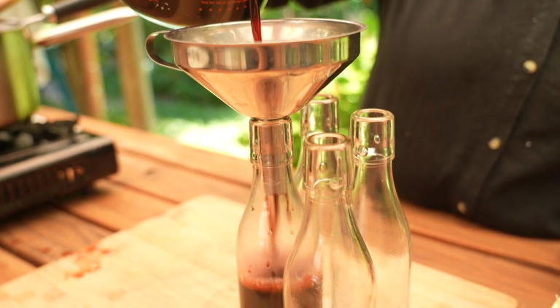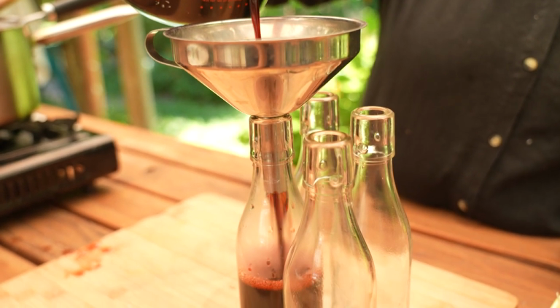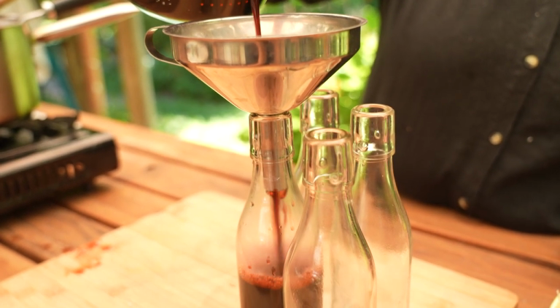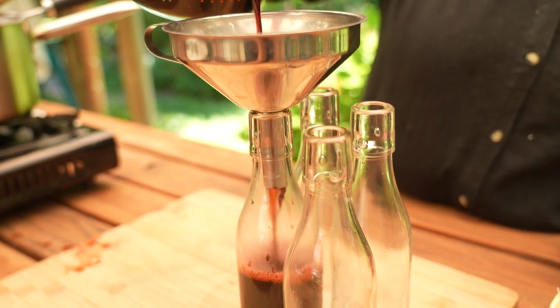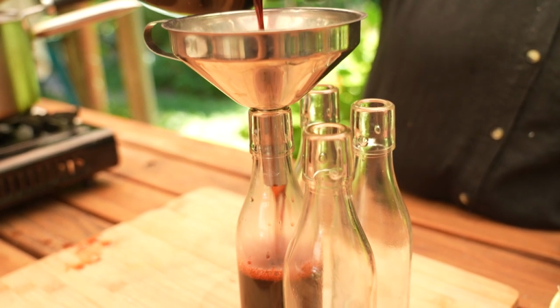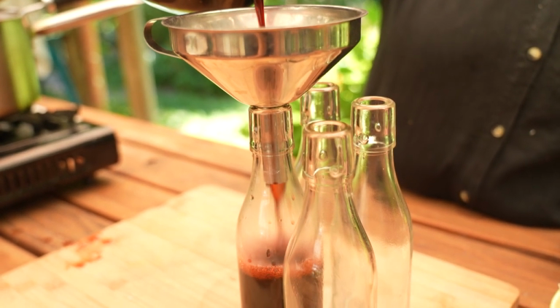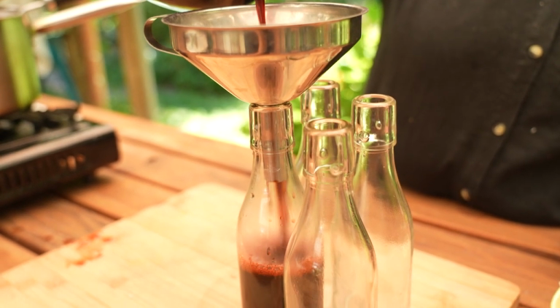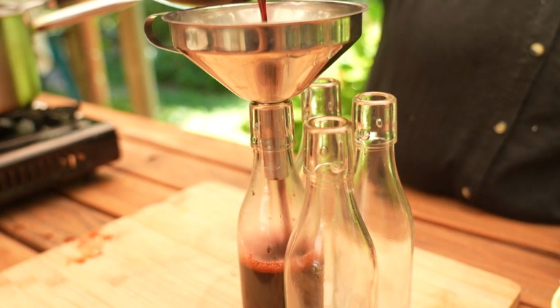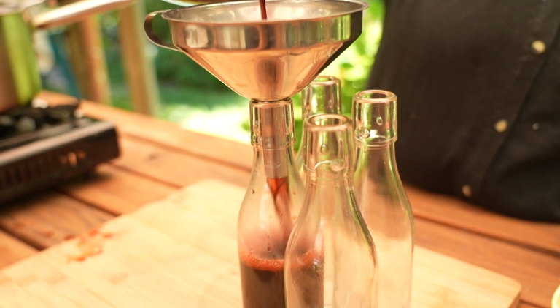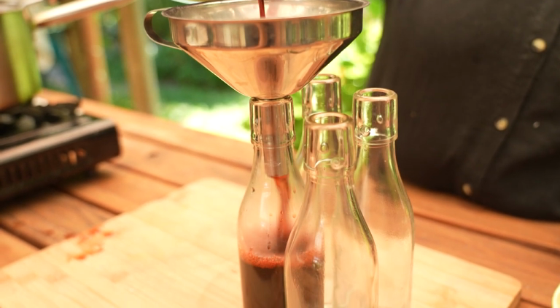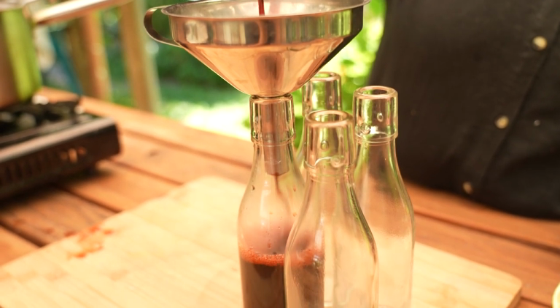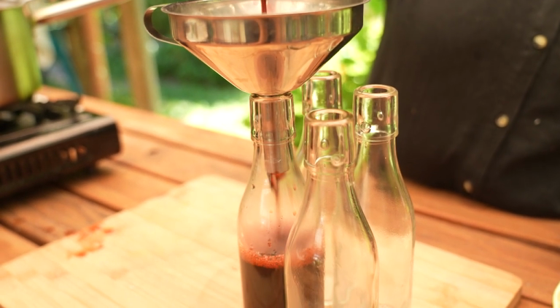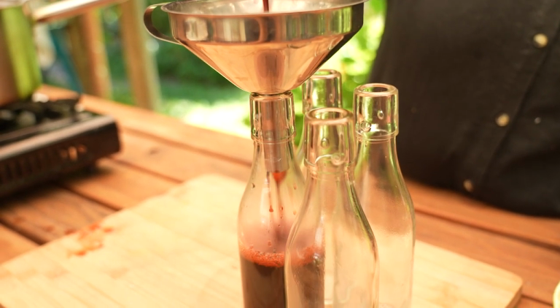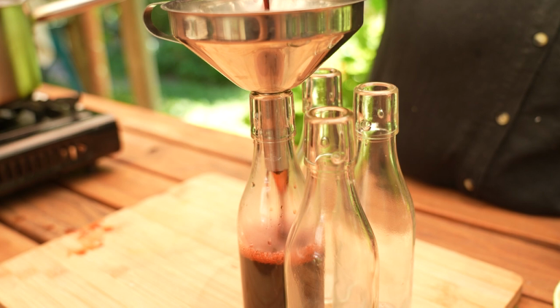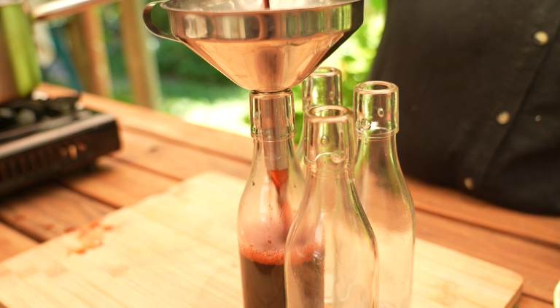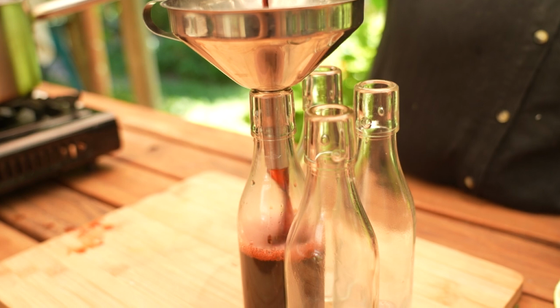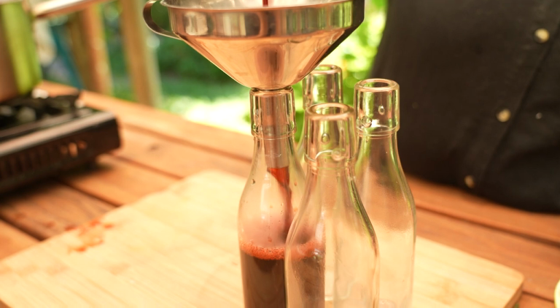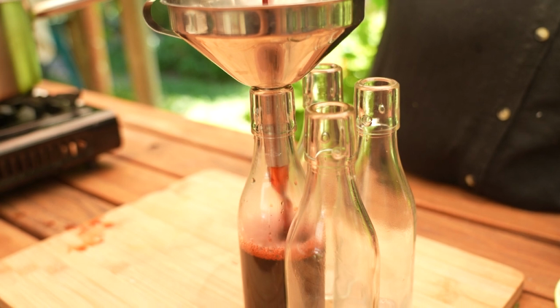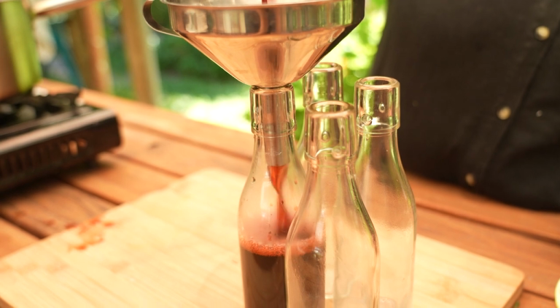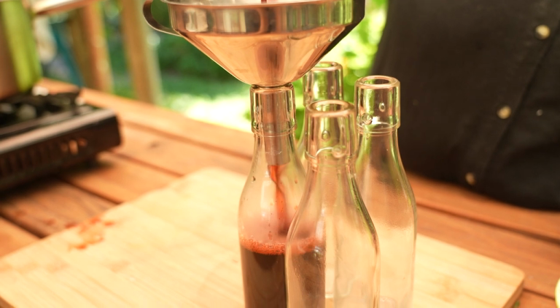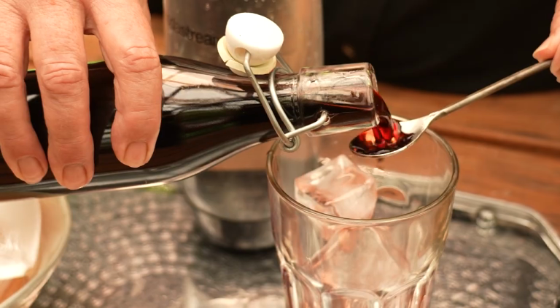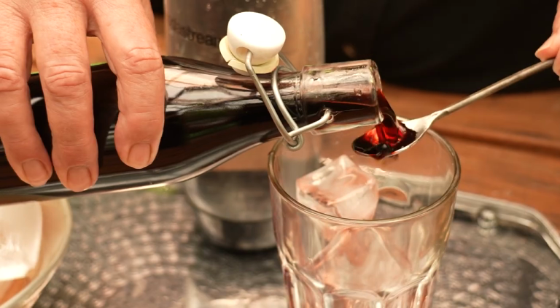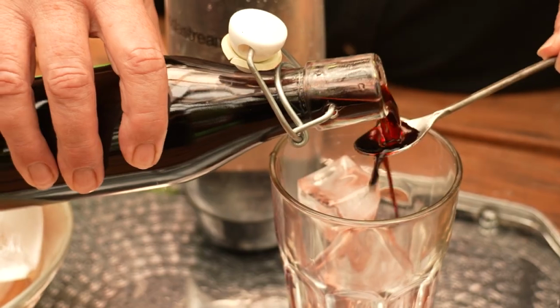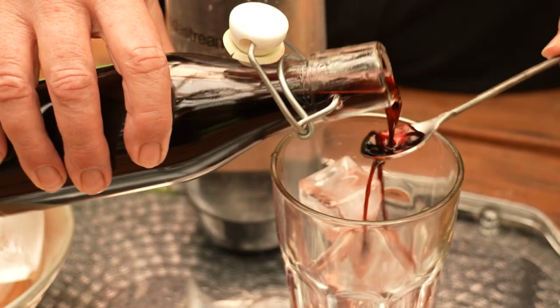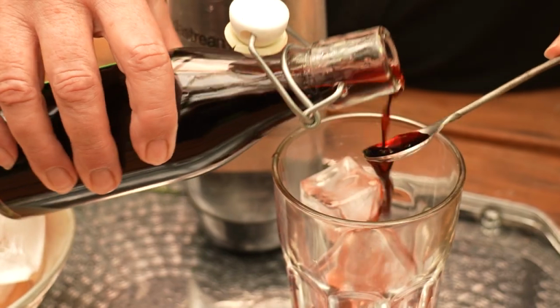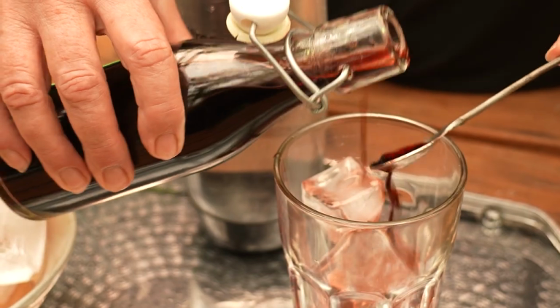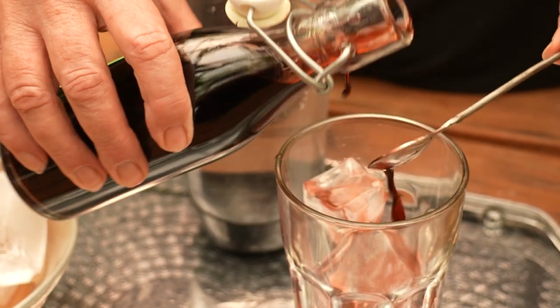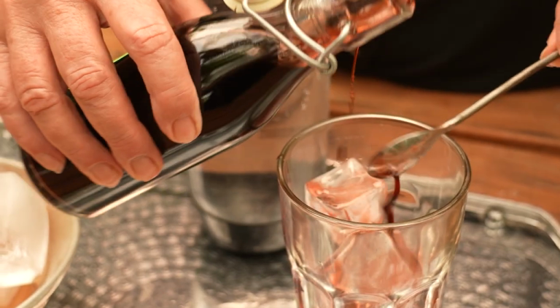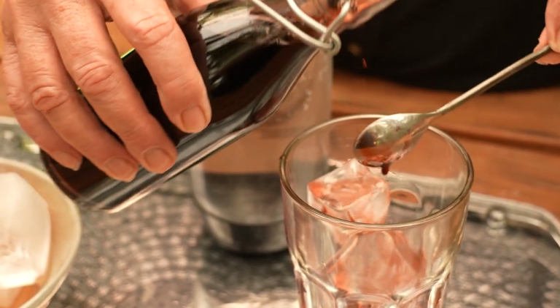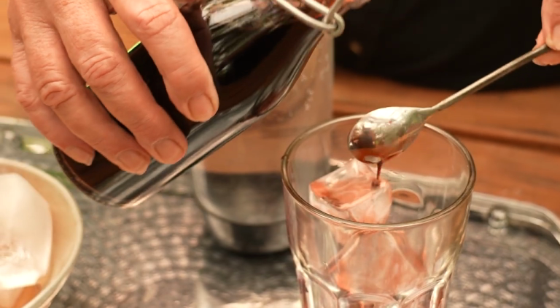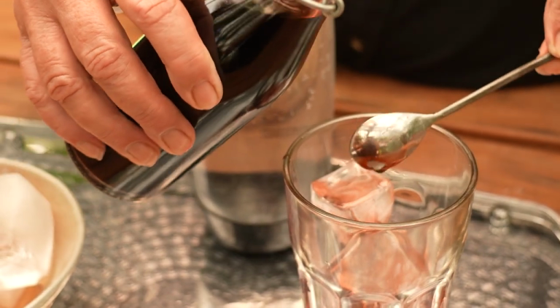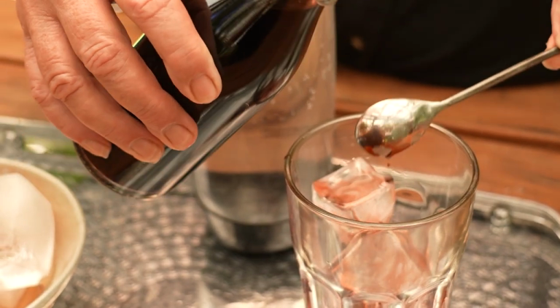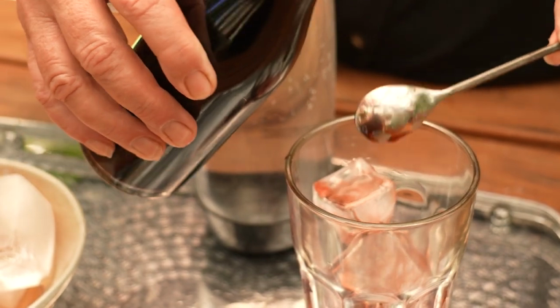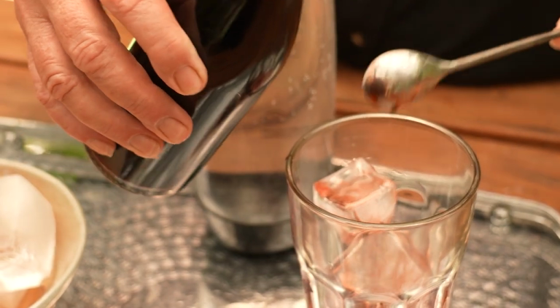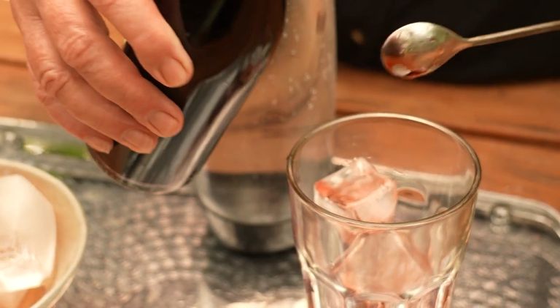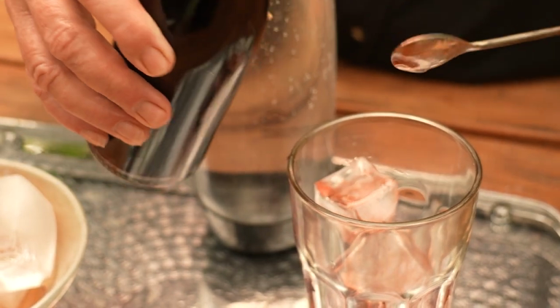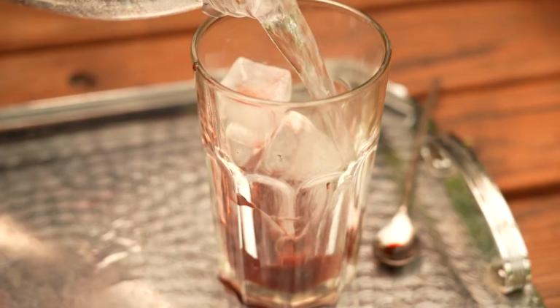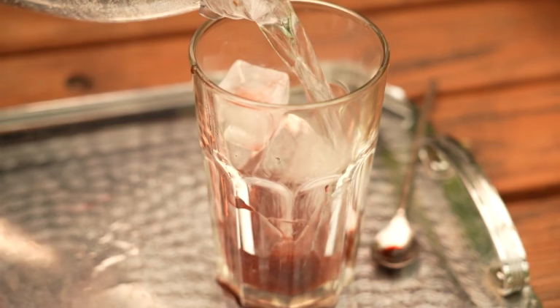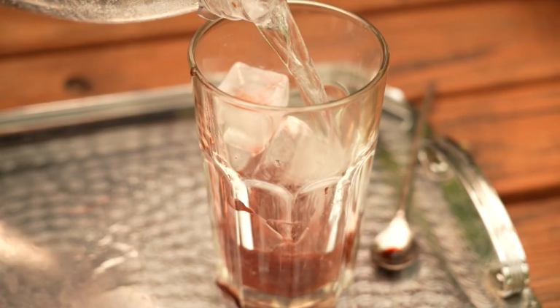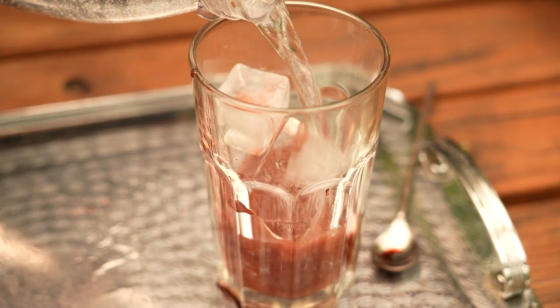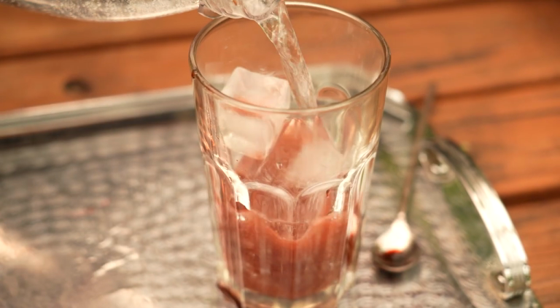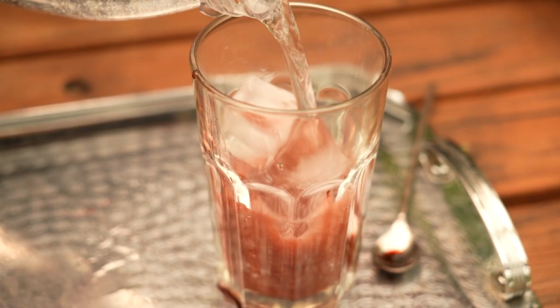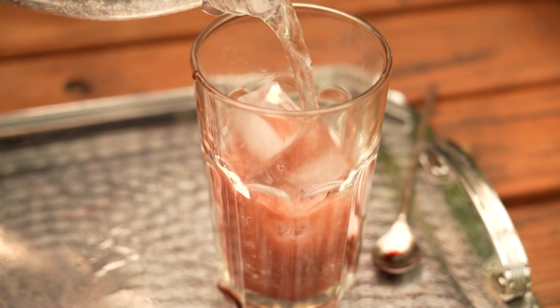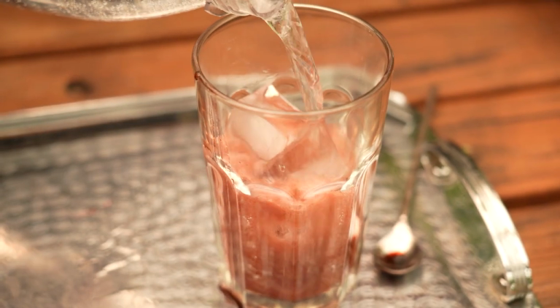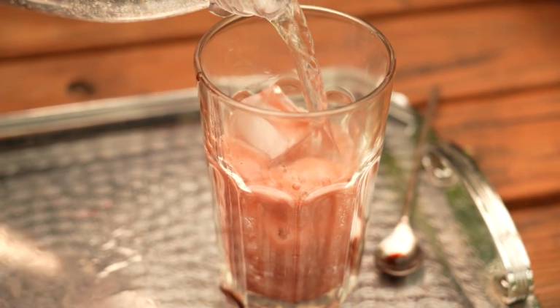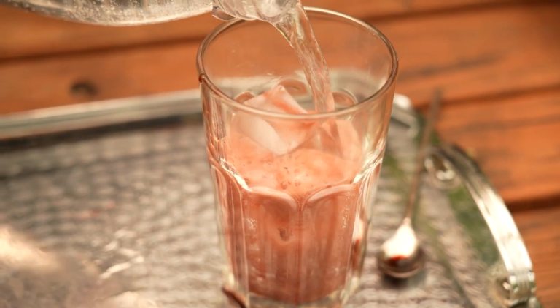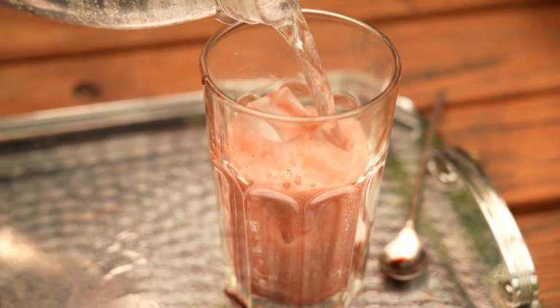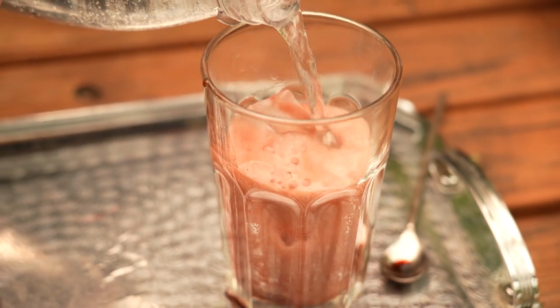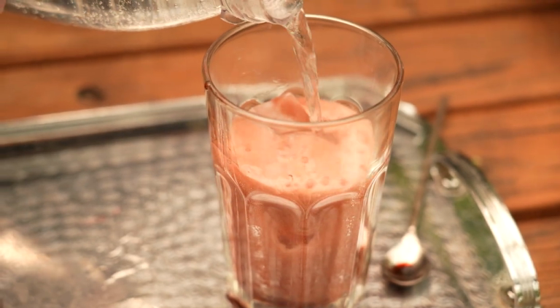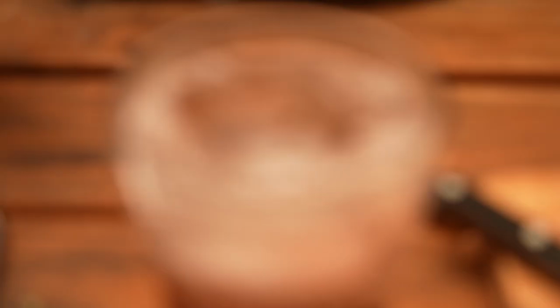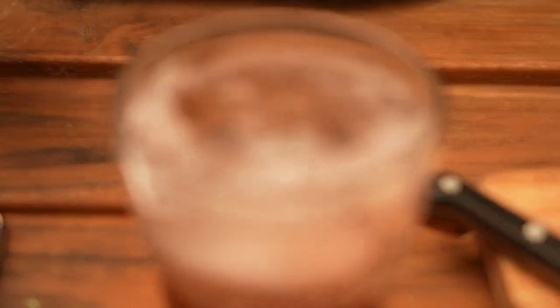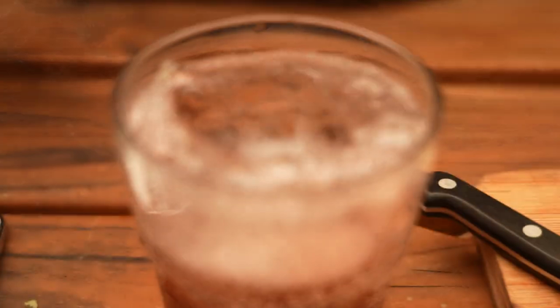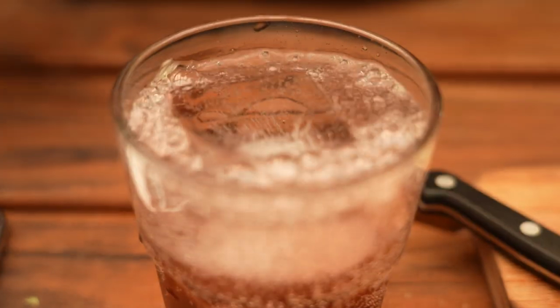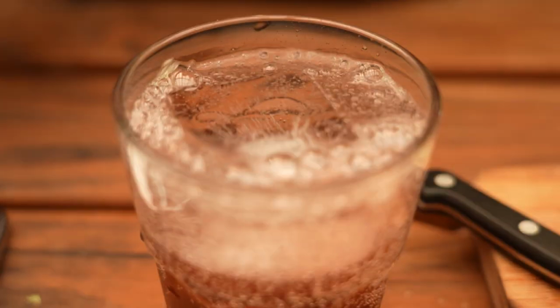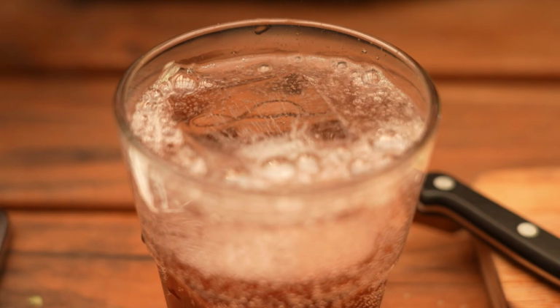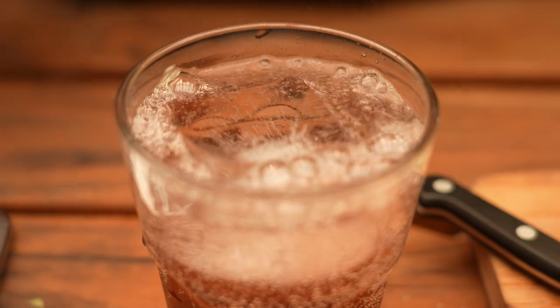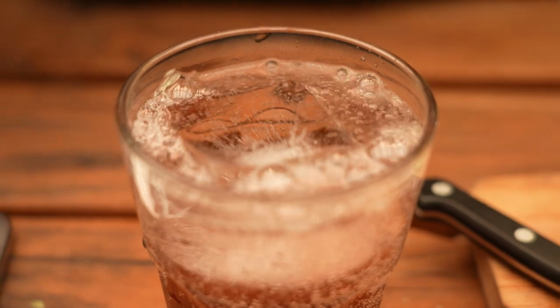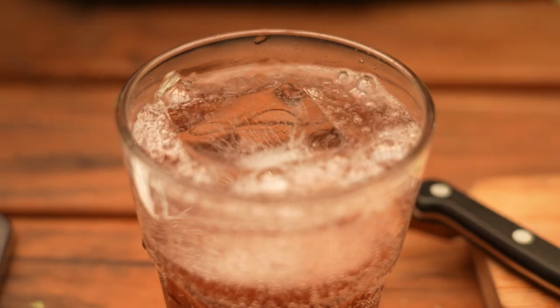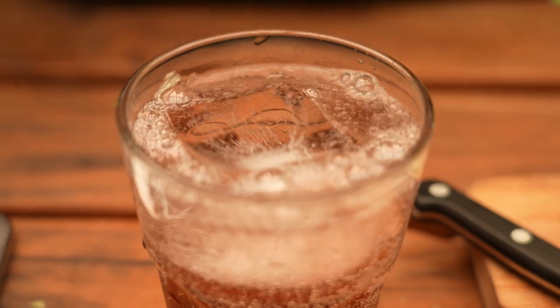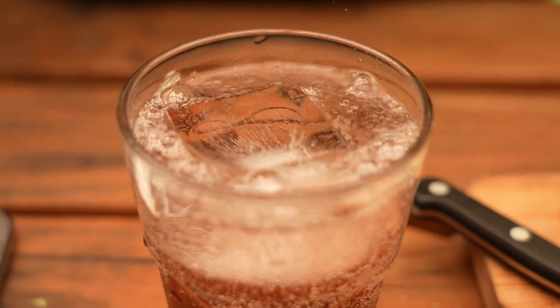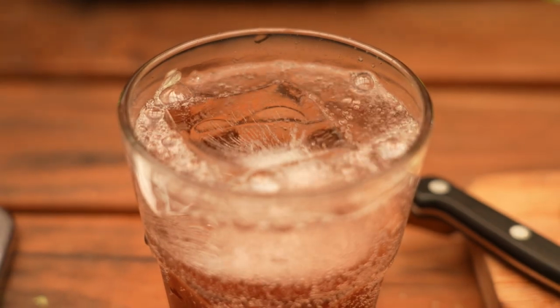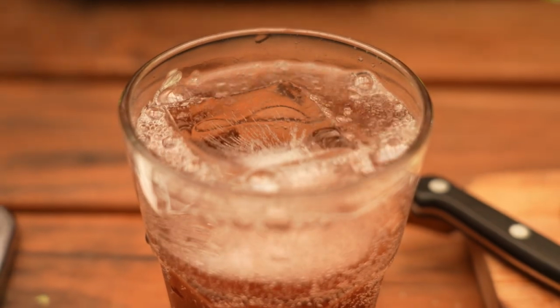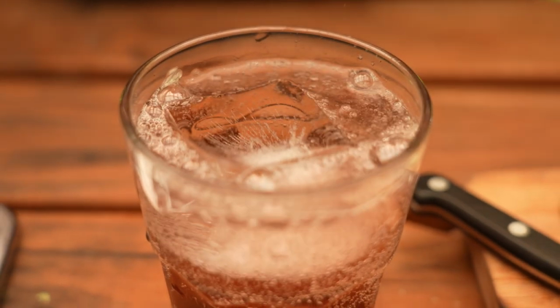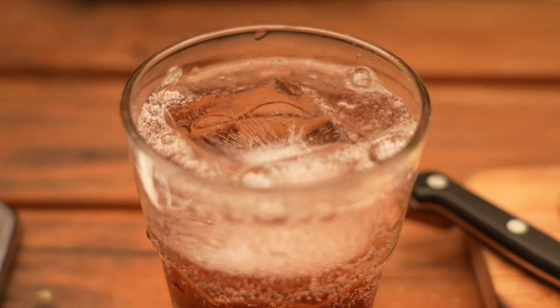As I mentioned before, simply add two teaspoons of syrup to some ice water or soda for a beautiful, refreshing, summery drink.